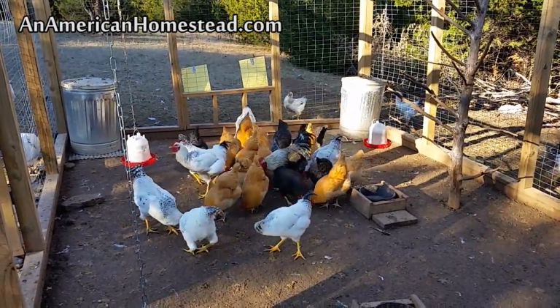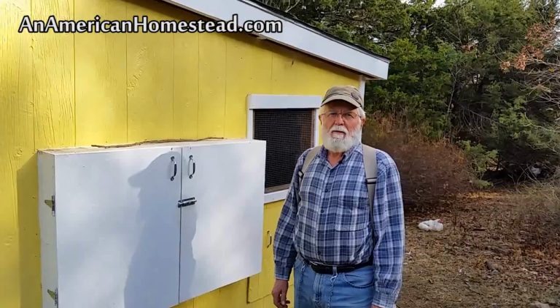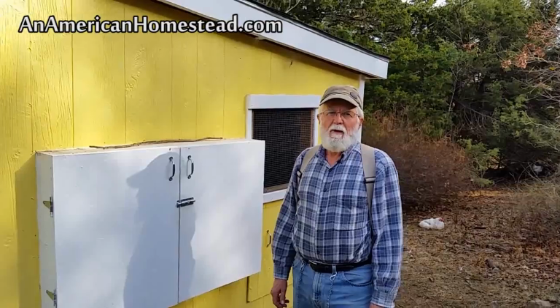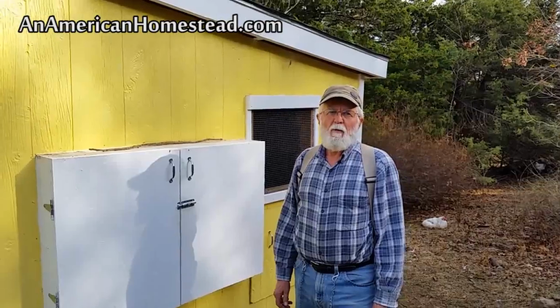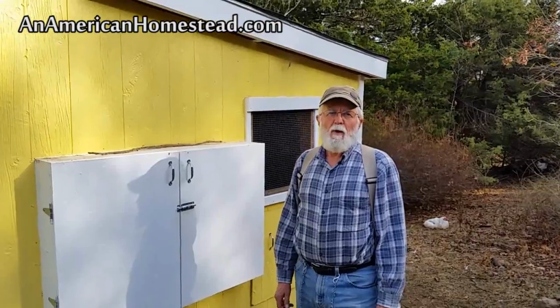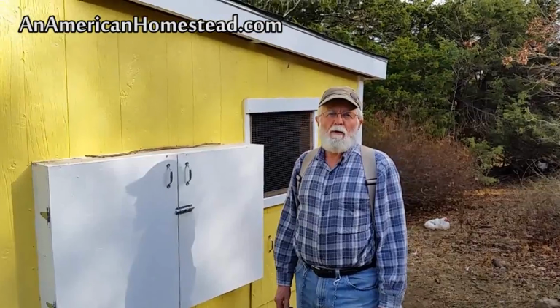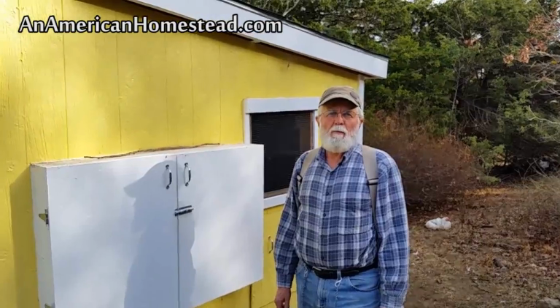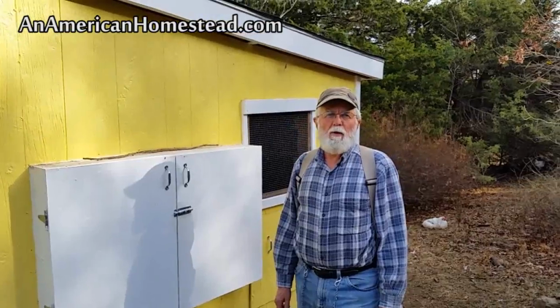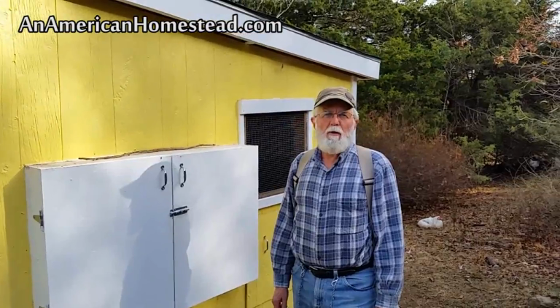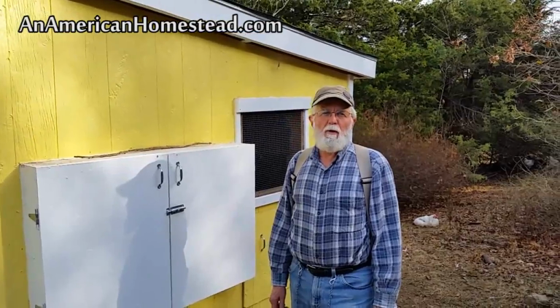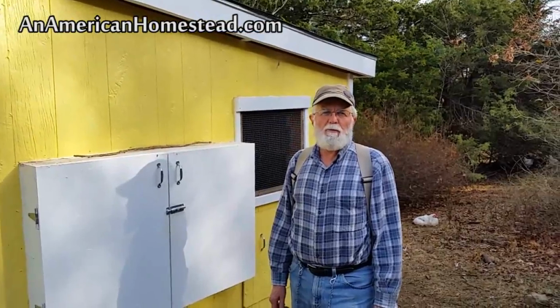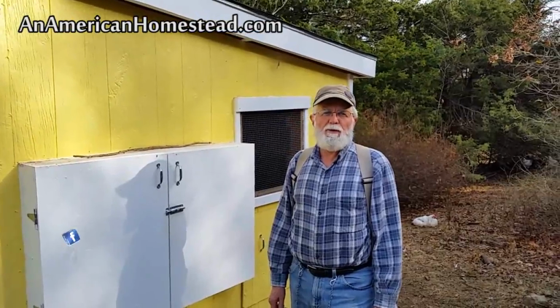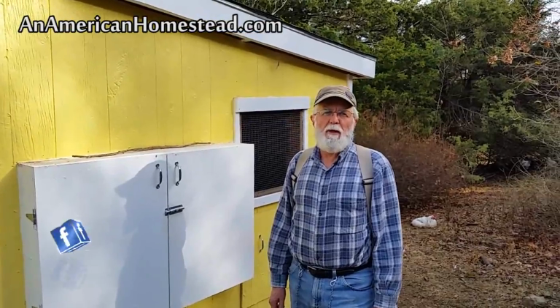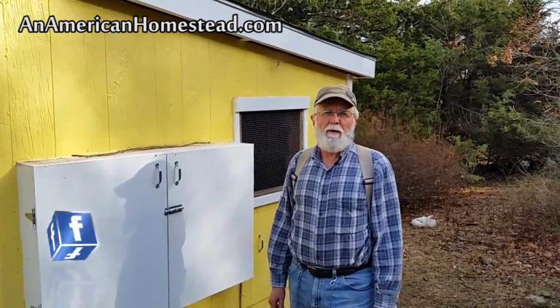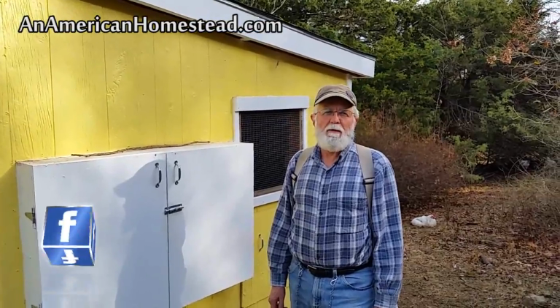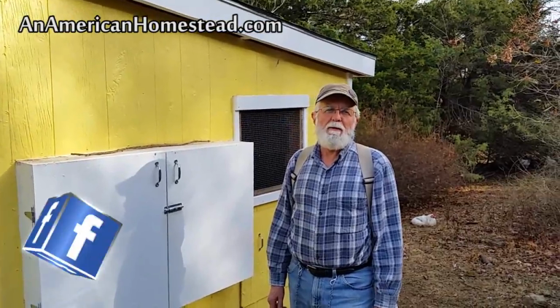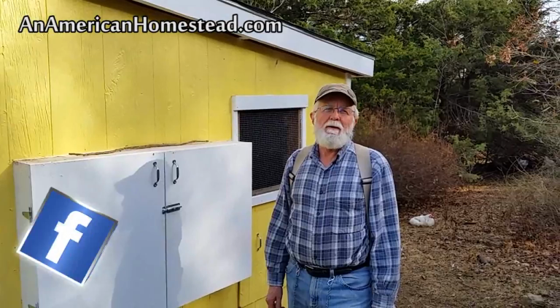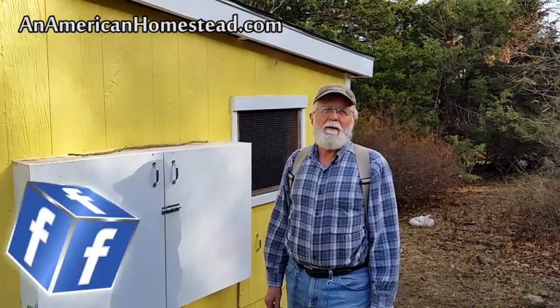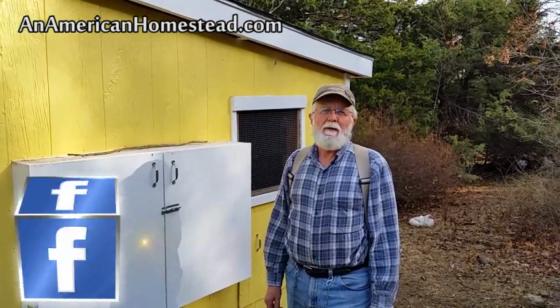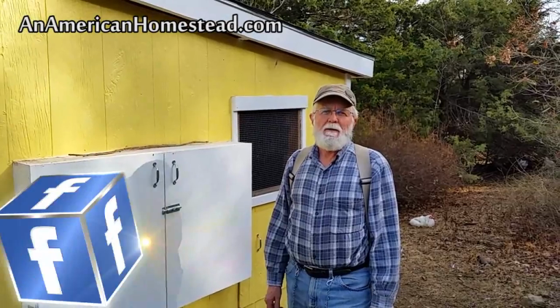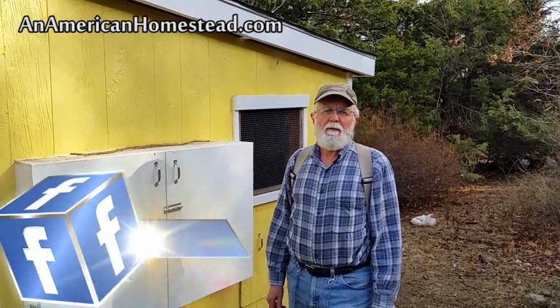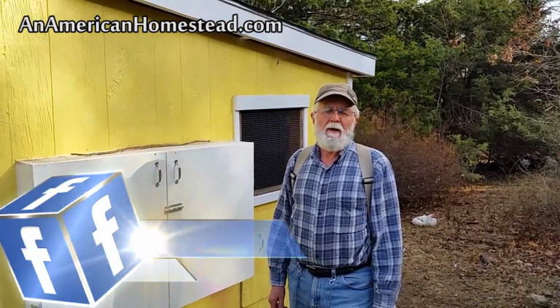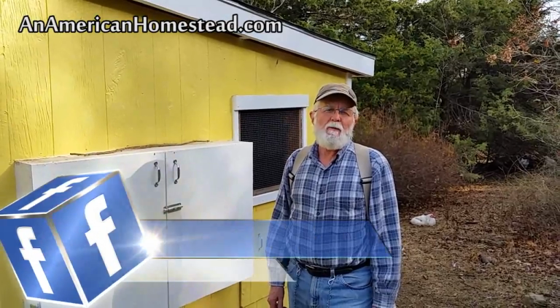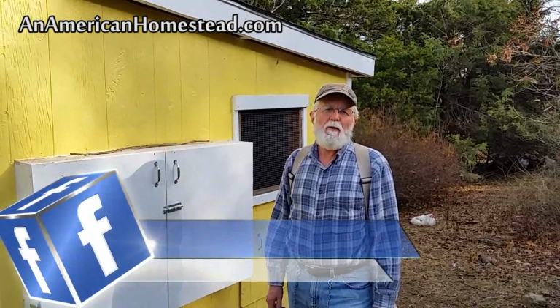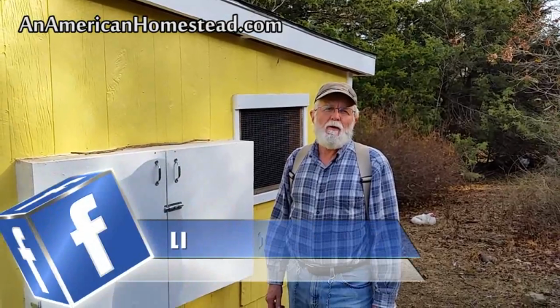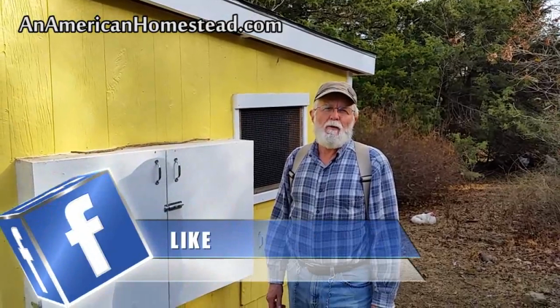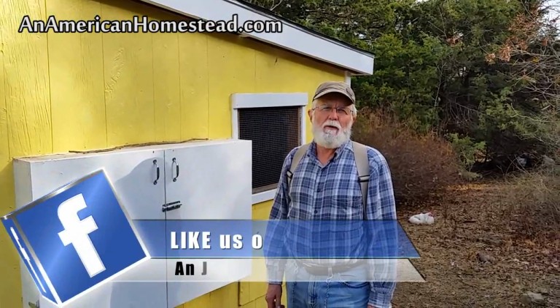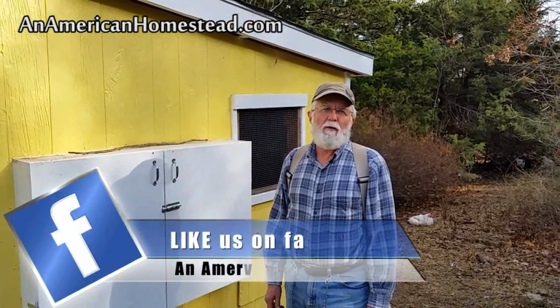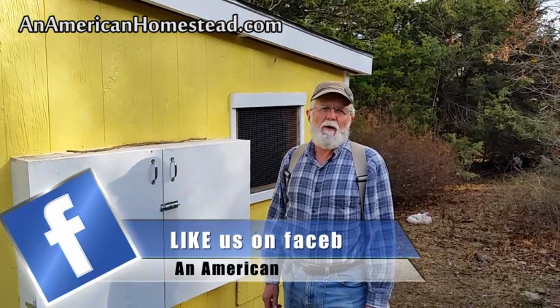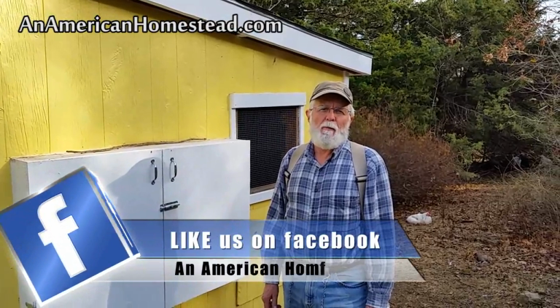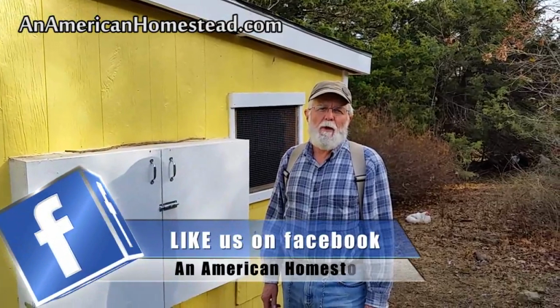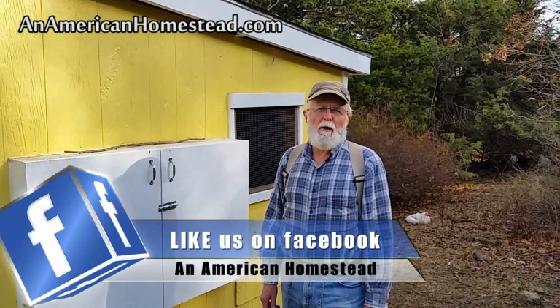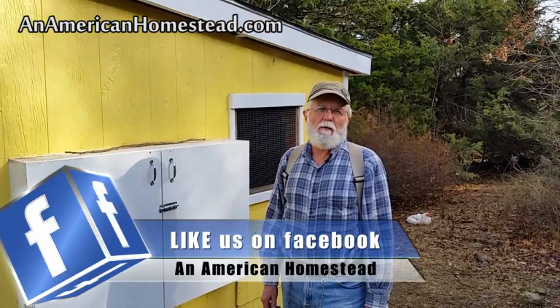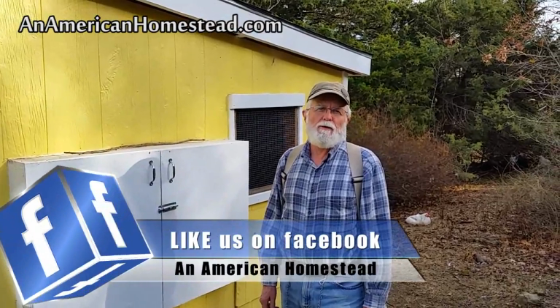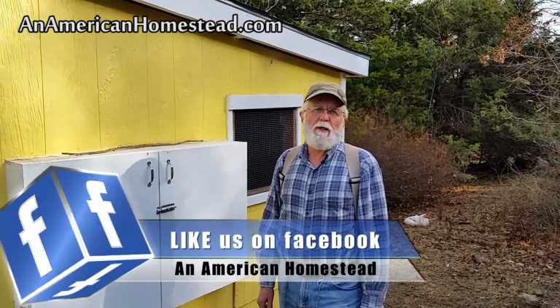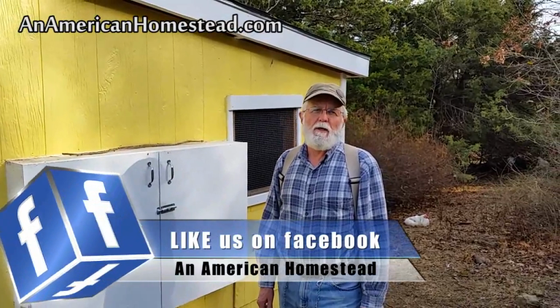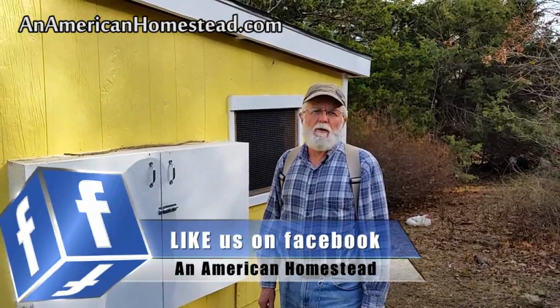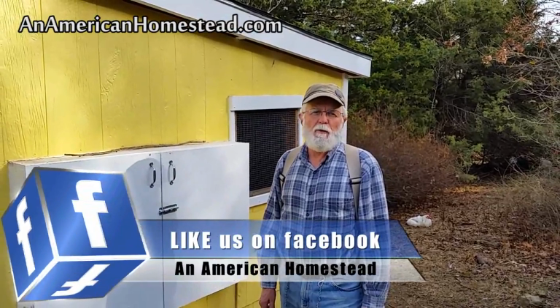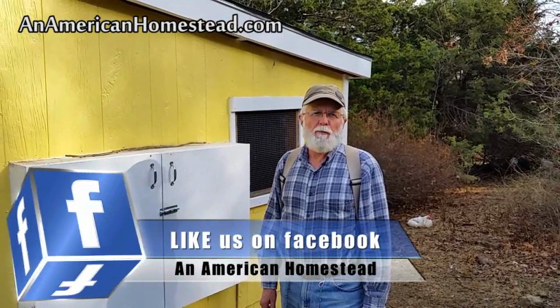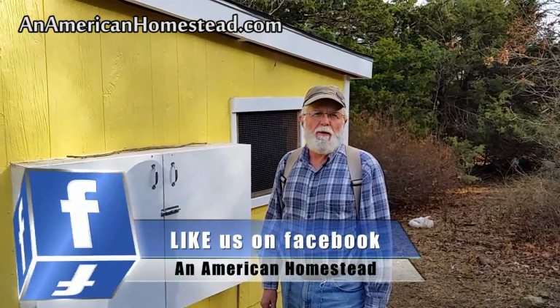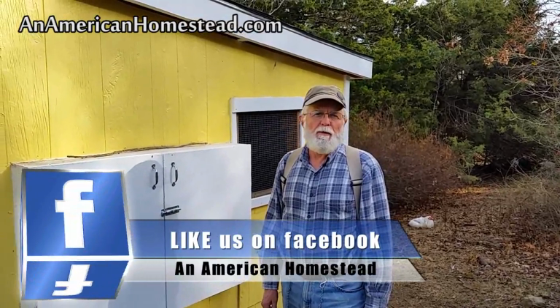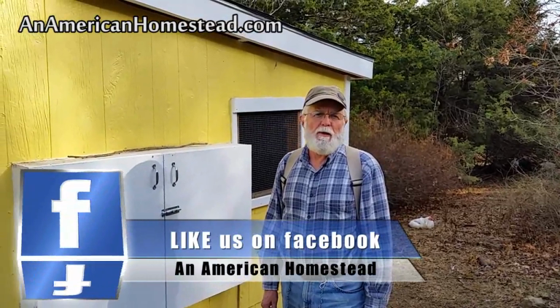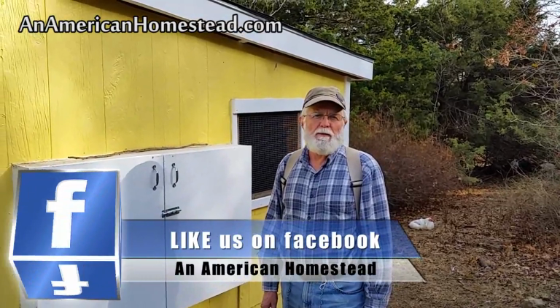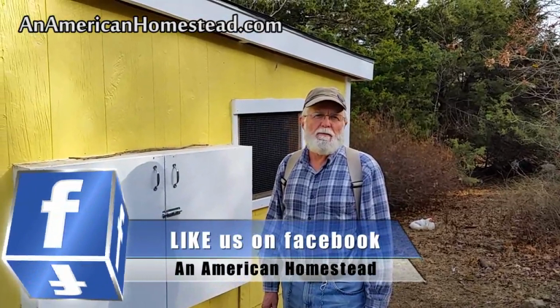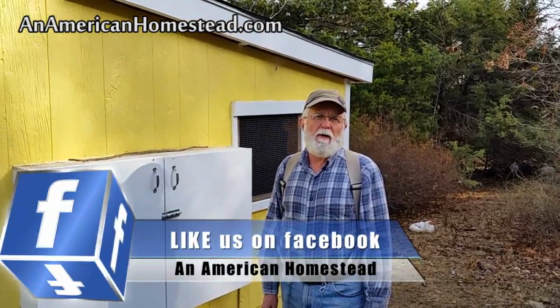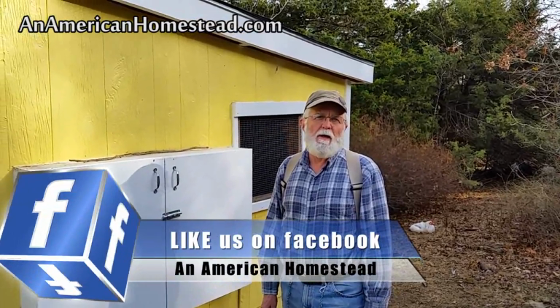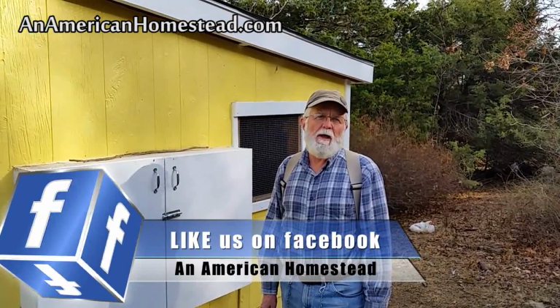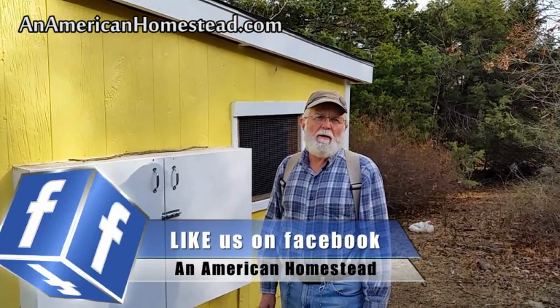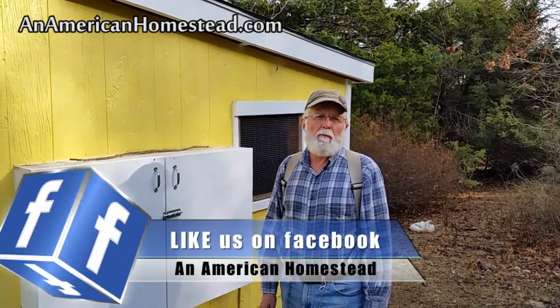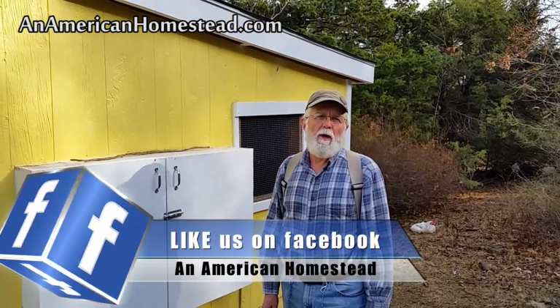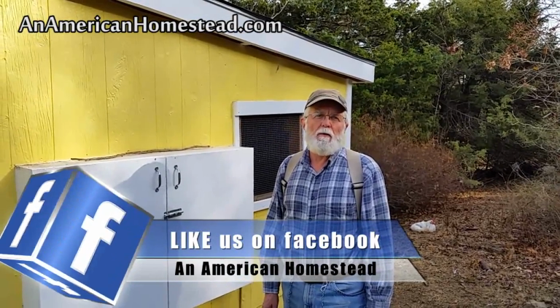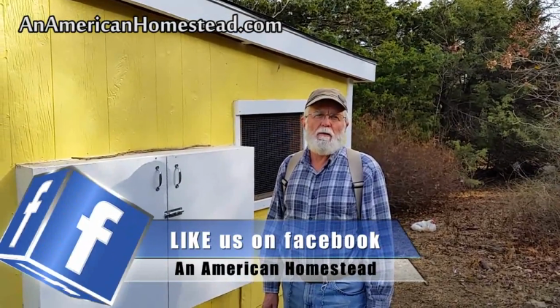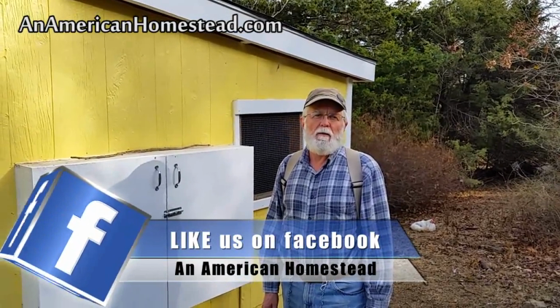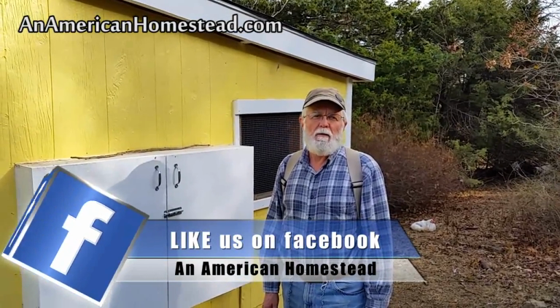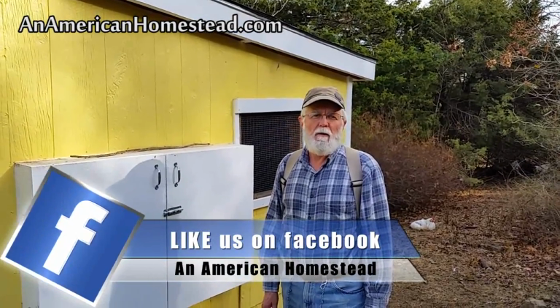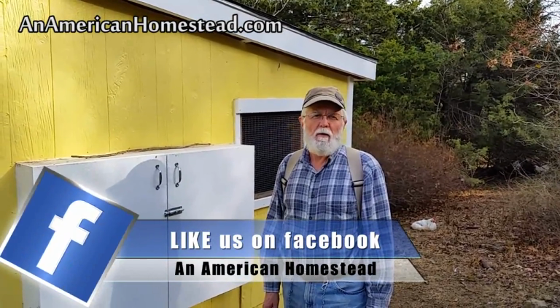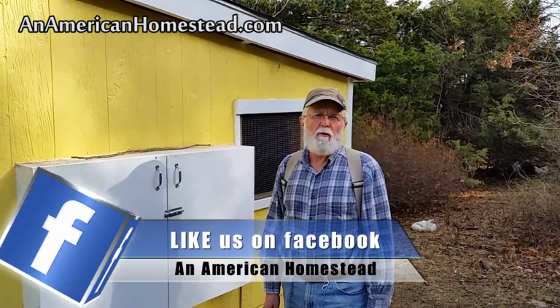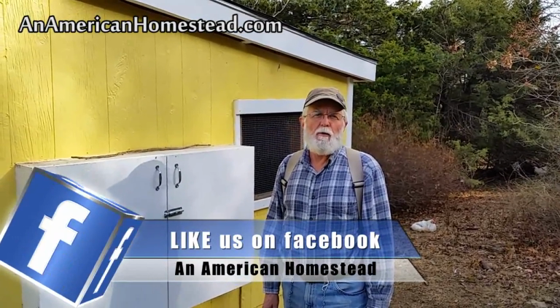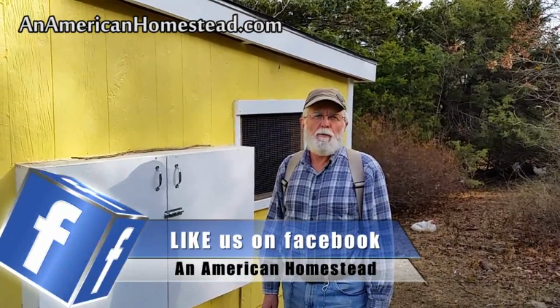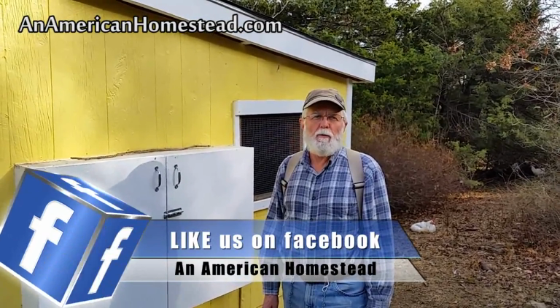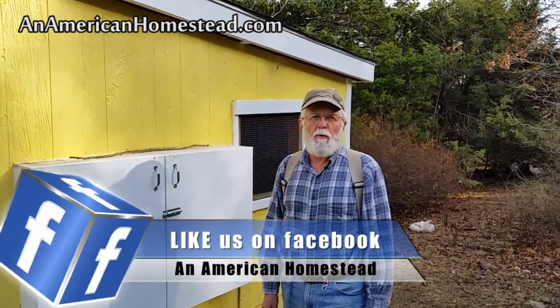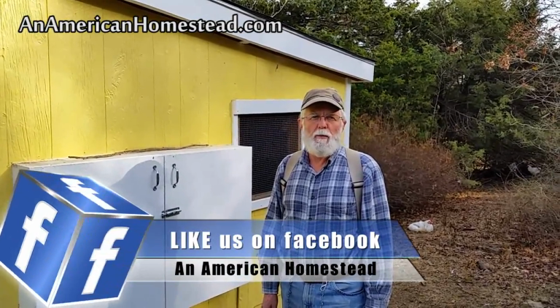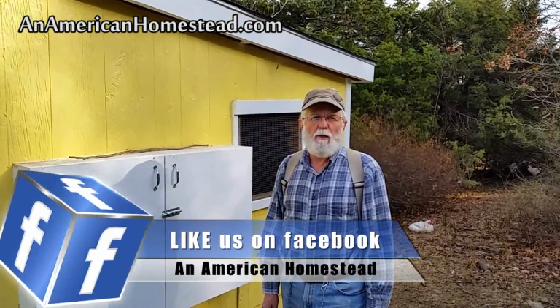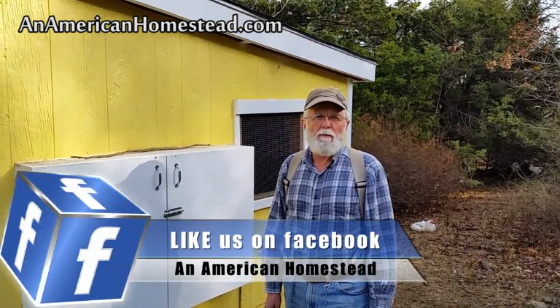Welcome to the homestead. Today we're going to talk about our chicken coop and the things that I like about our coop that we built.